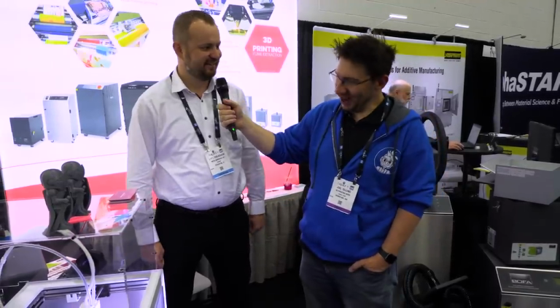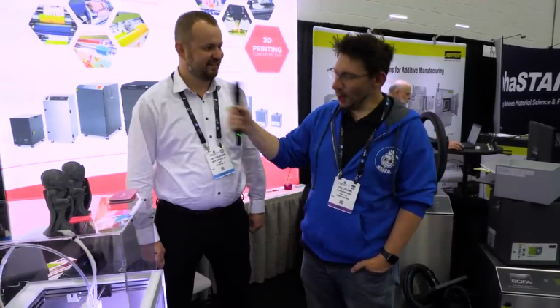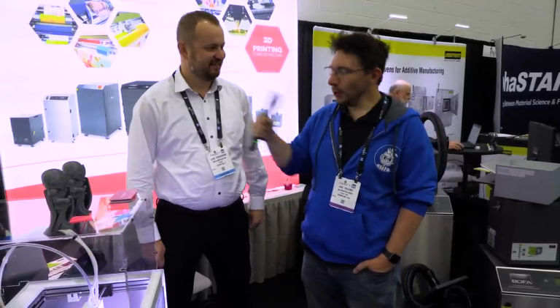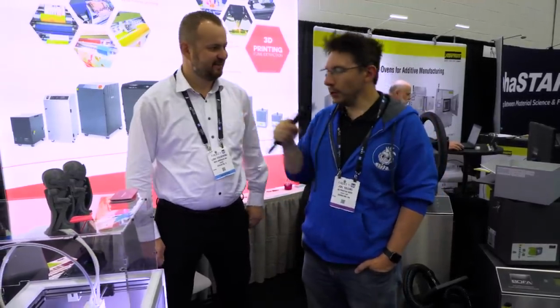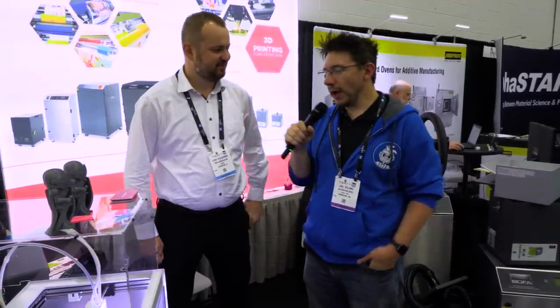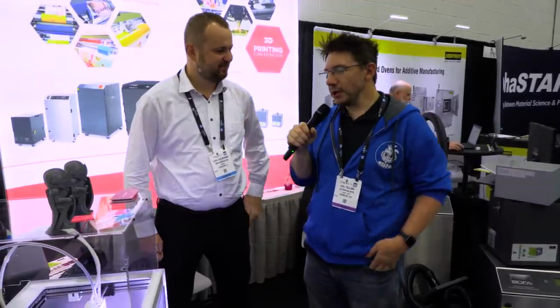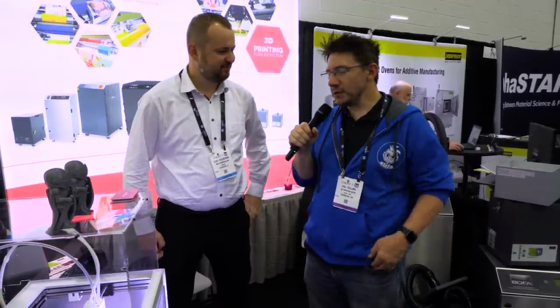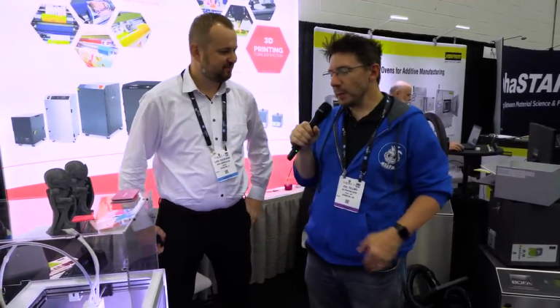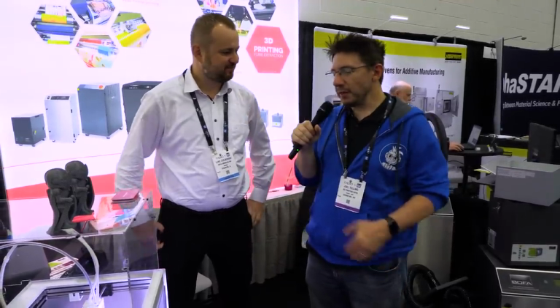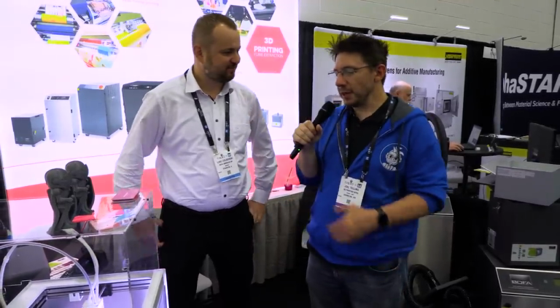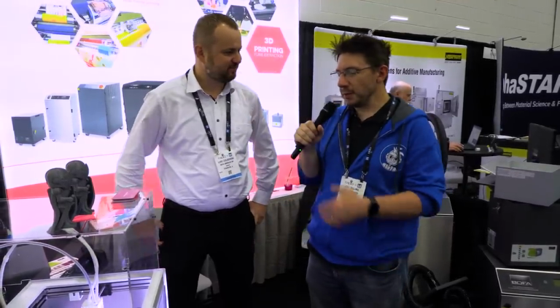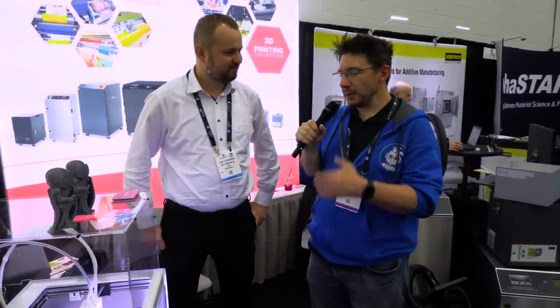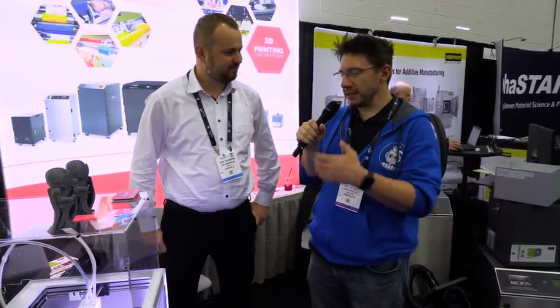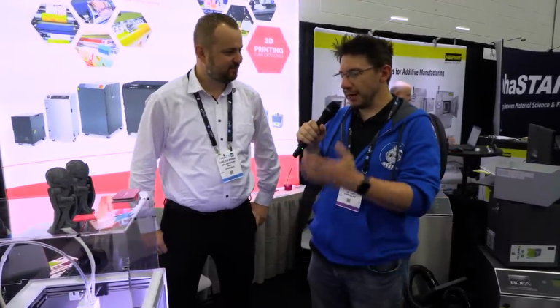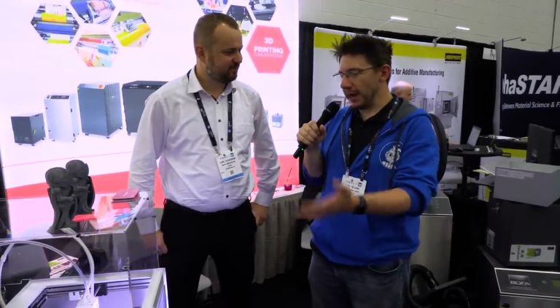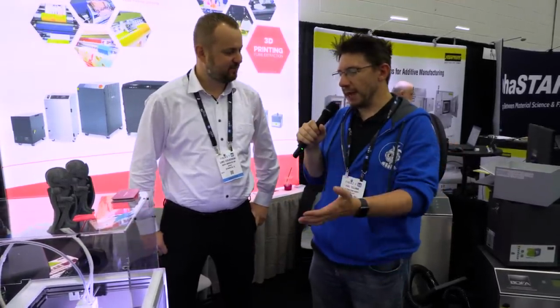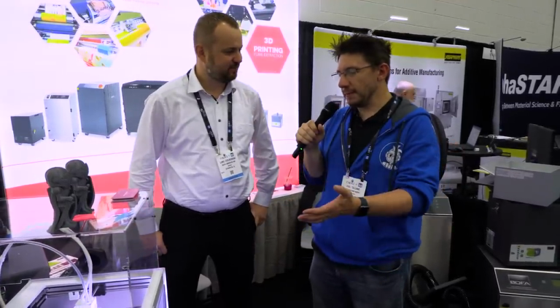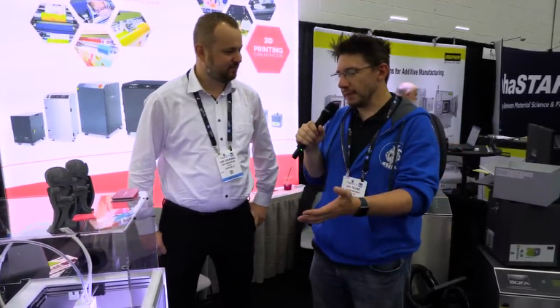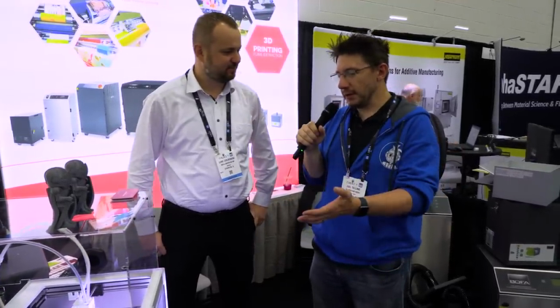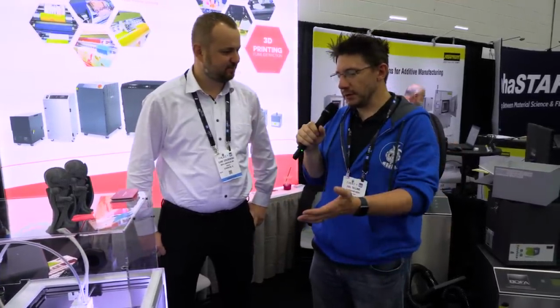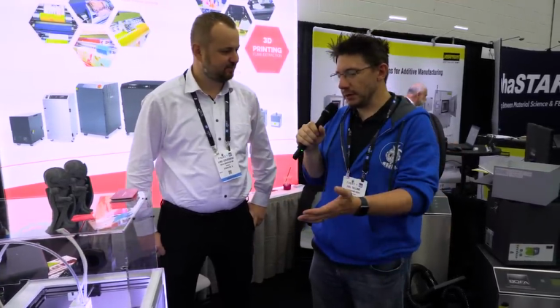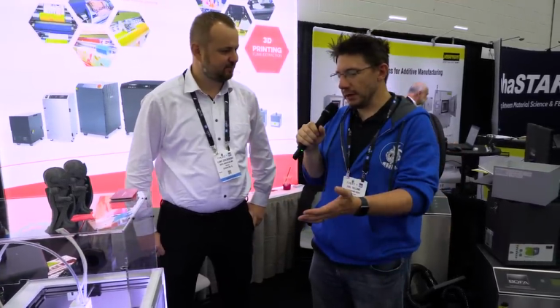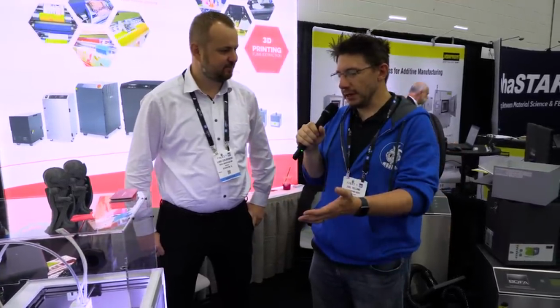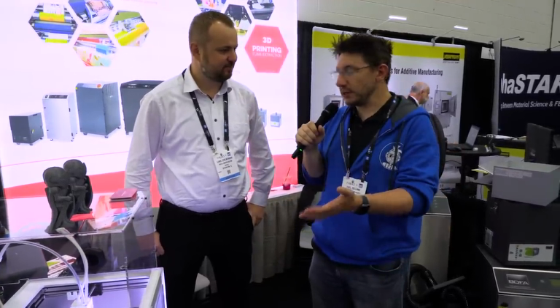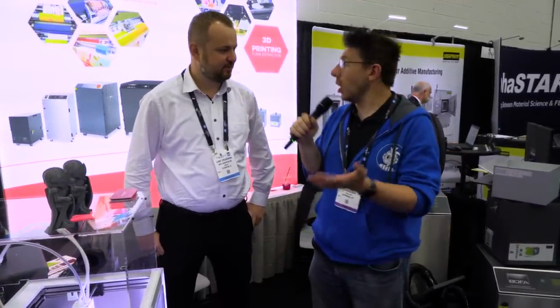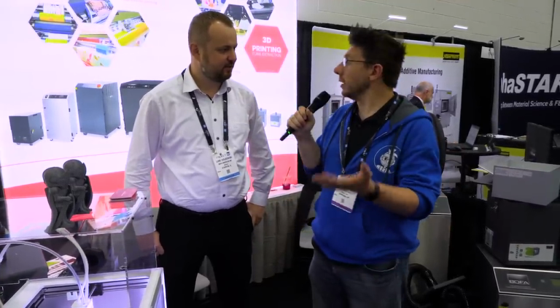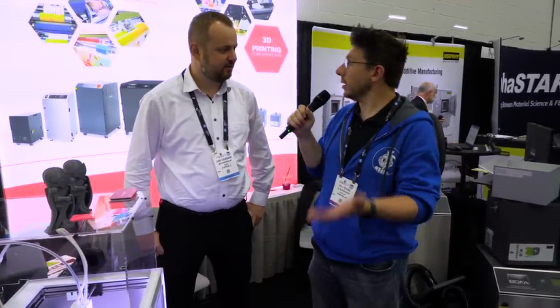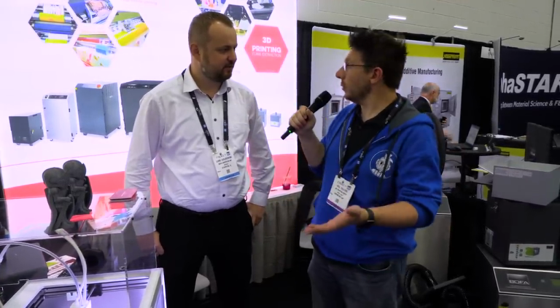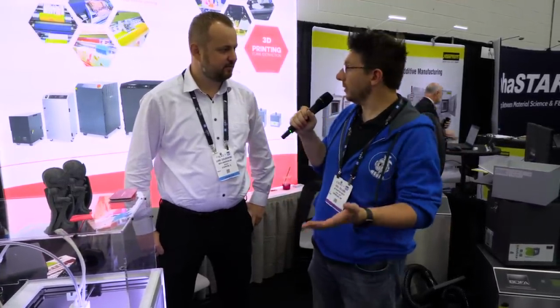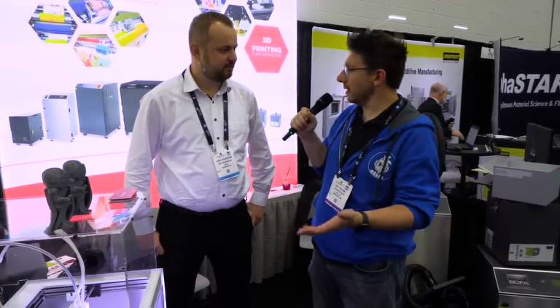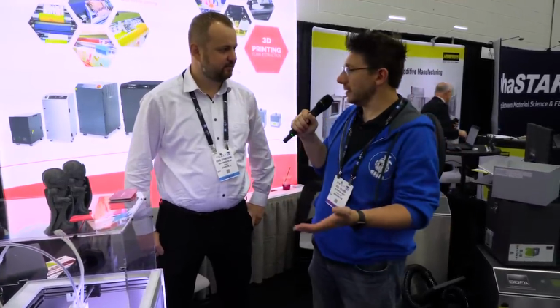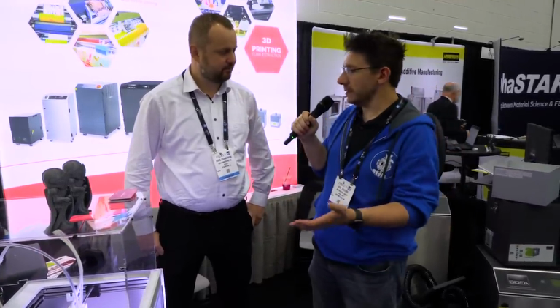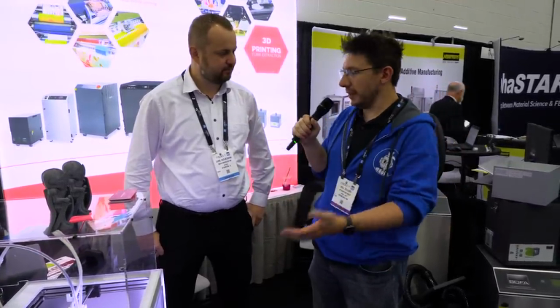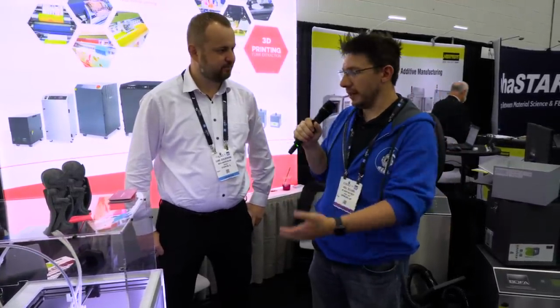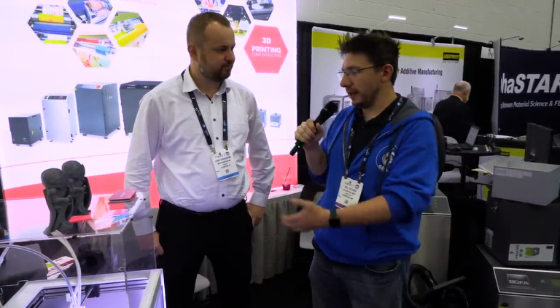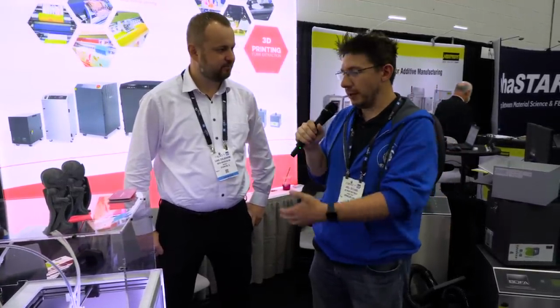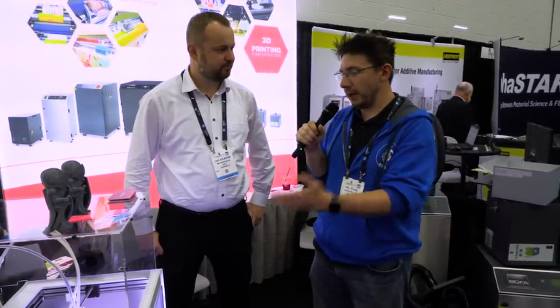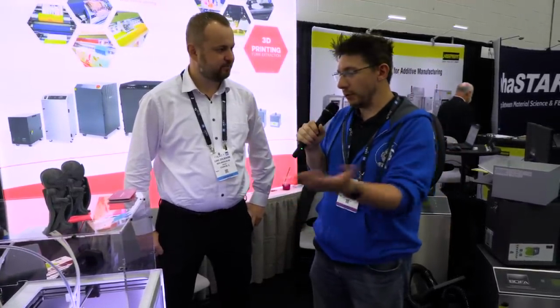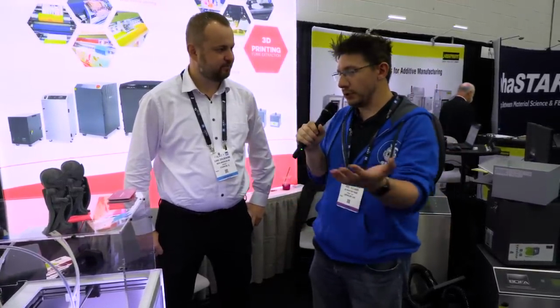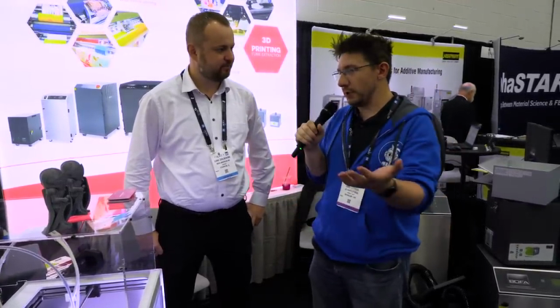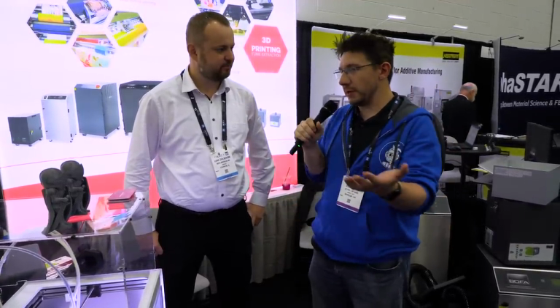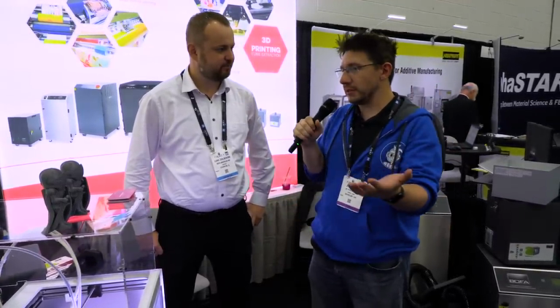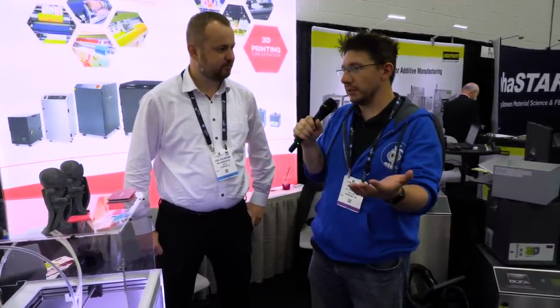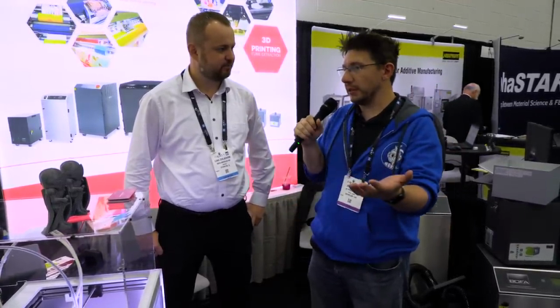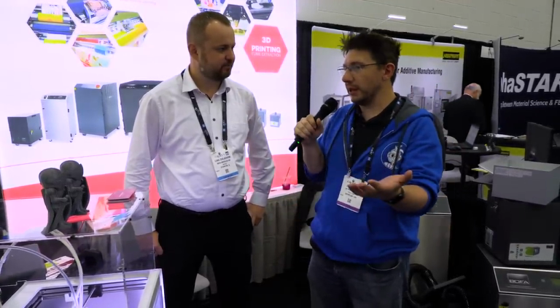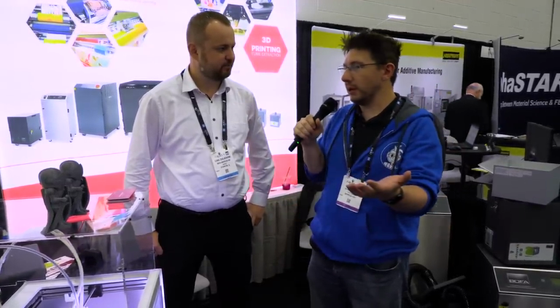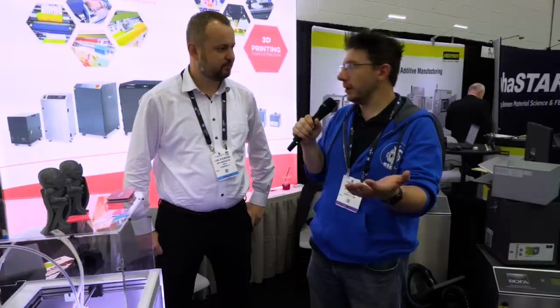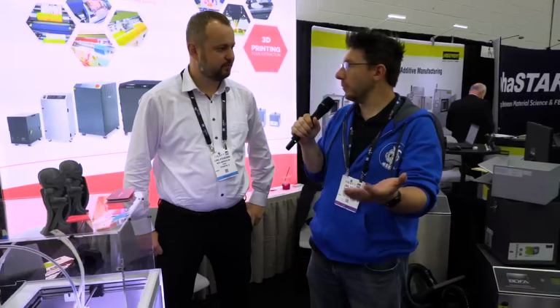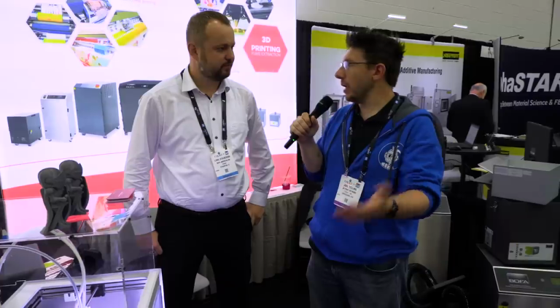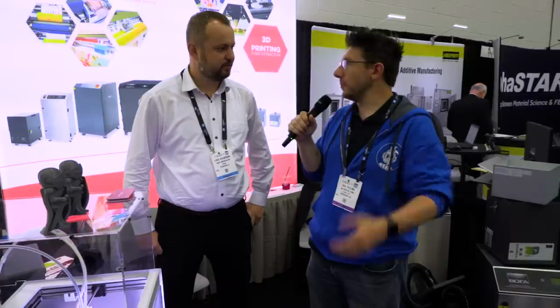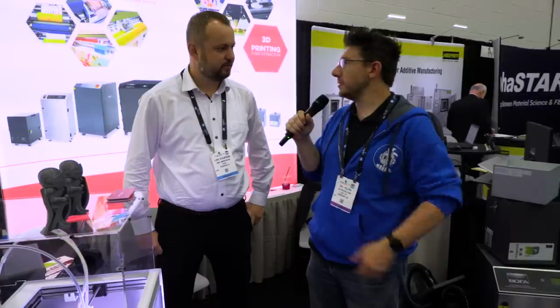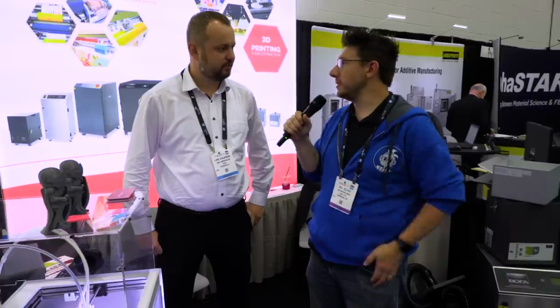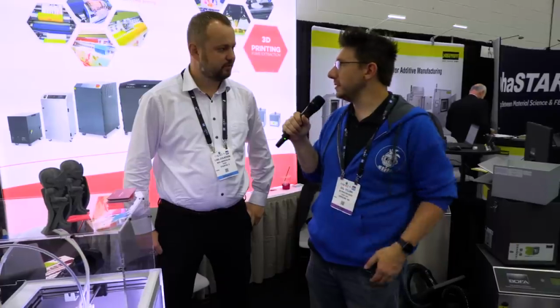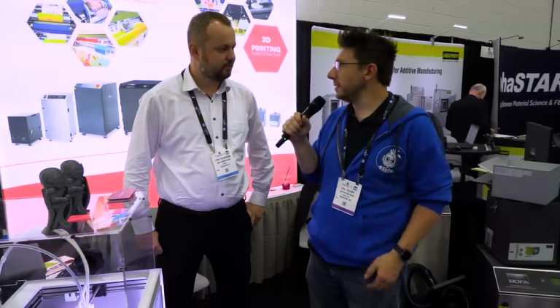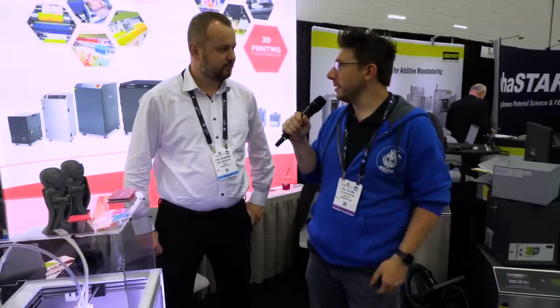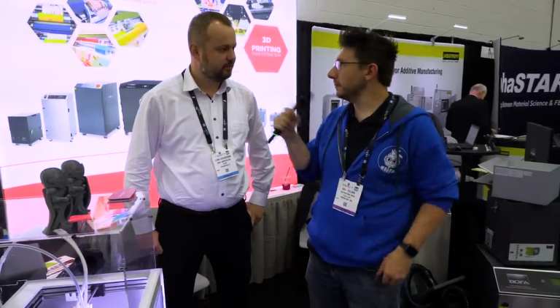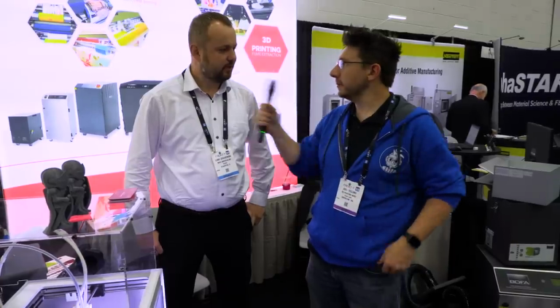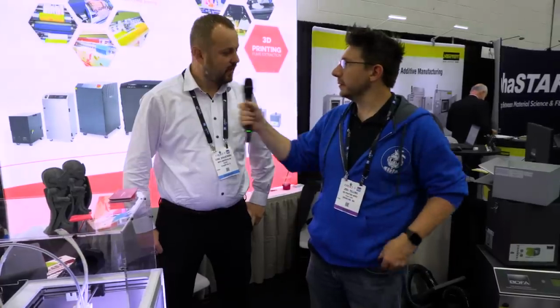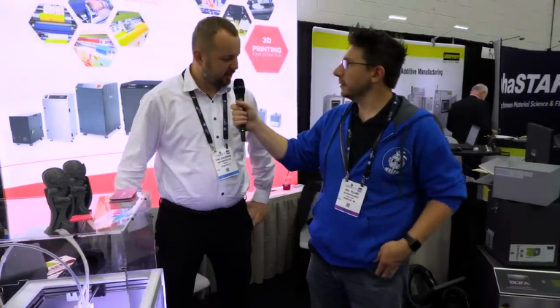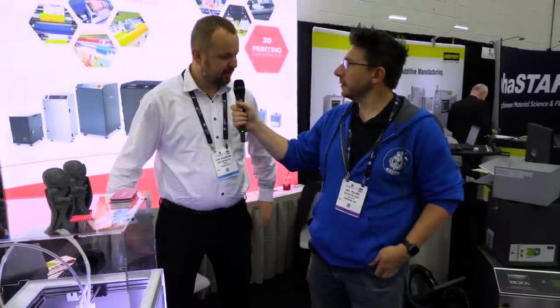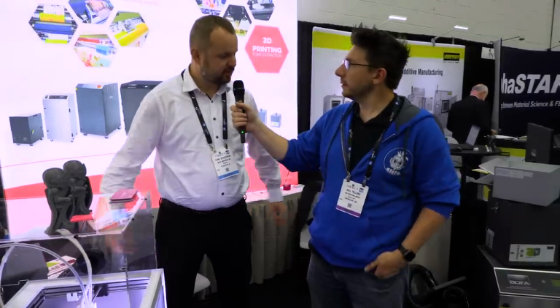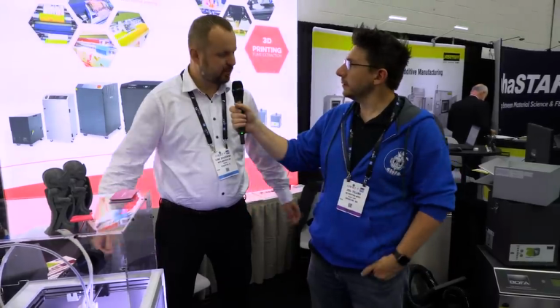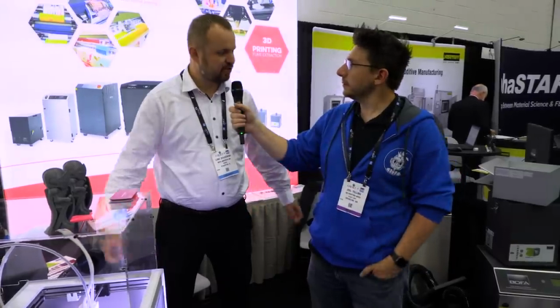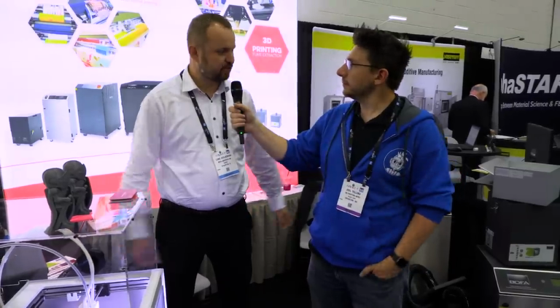Luke, I just want to thank you for the time you took talking with us. I wish you the best of luck here at Rapid TCT. Thanks so much.